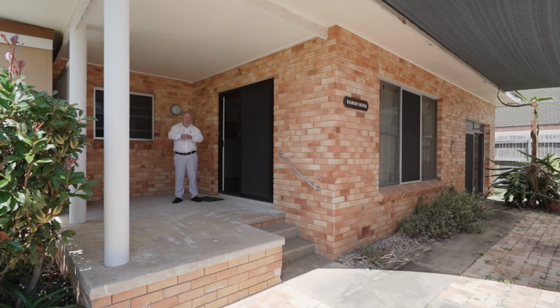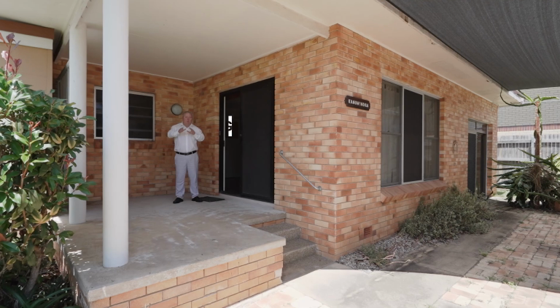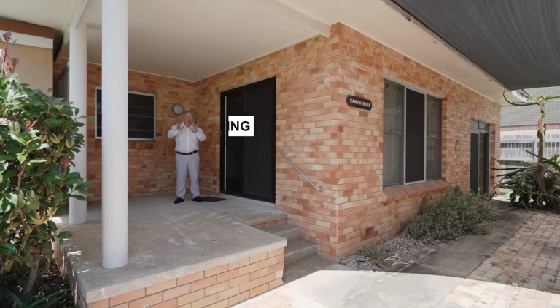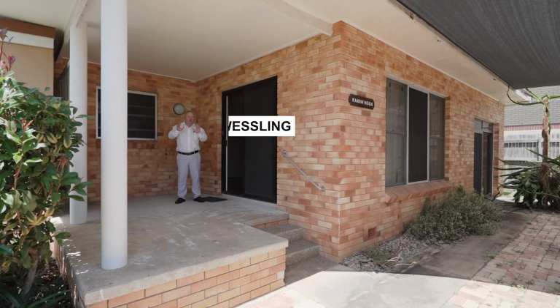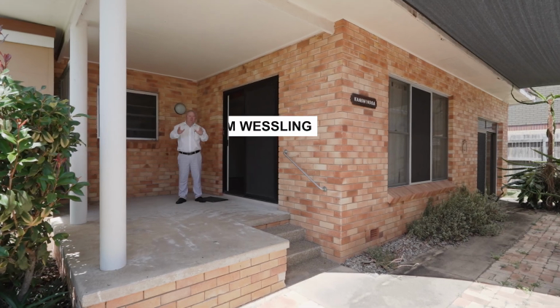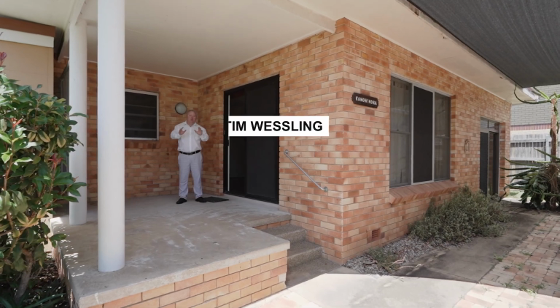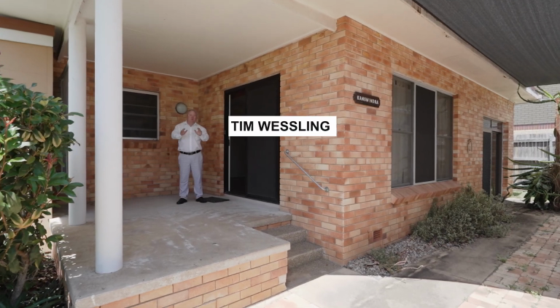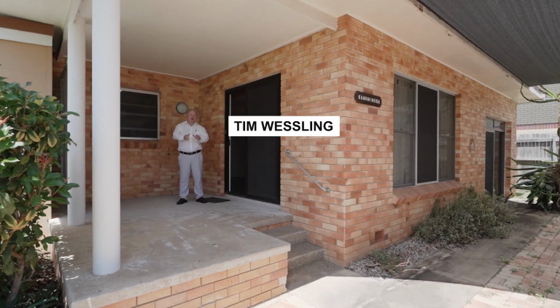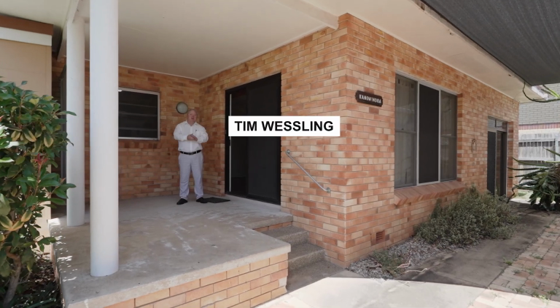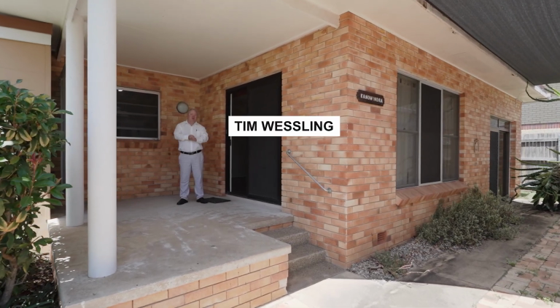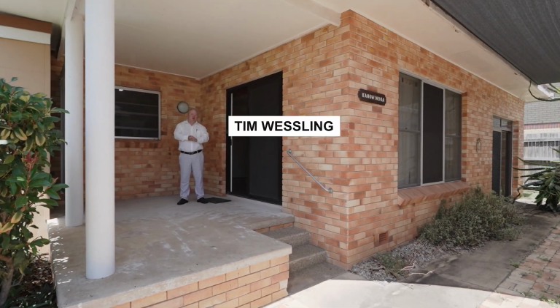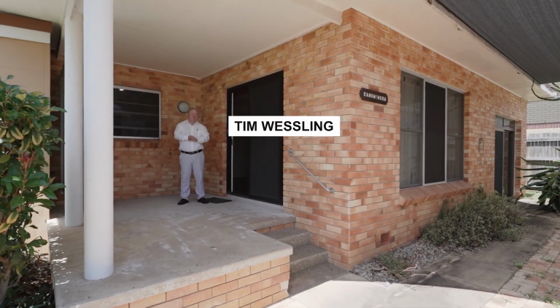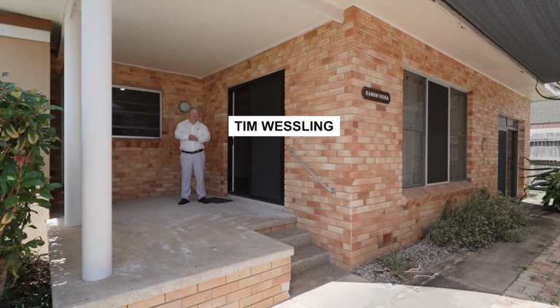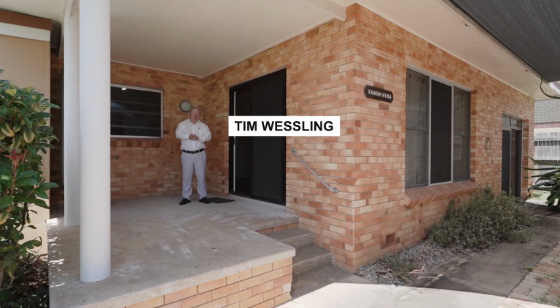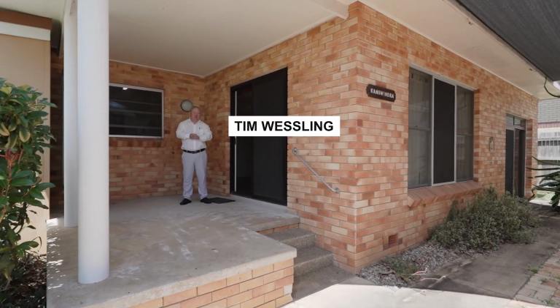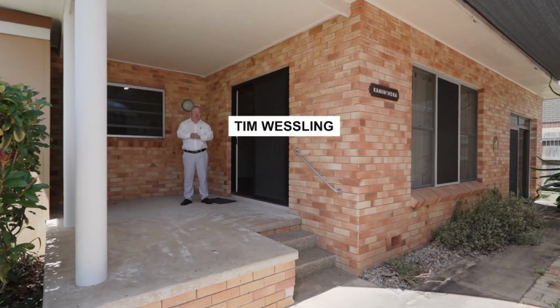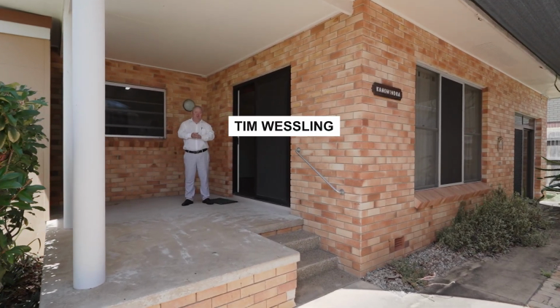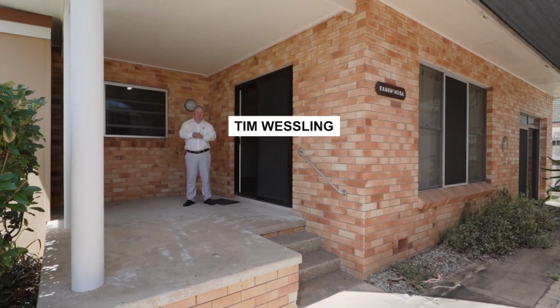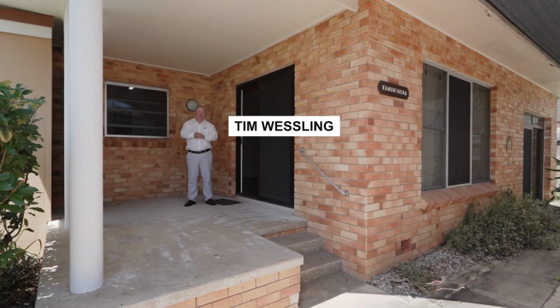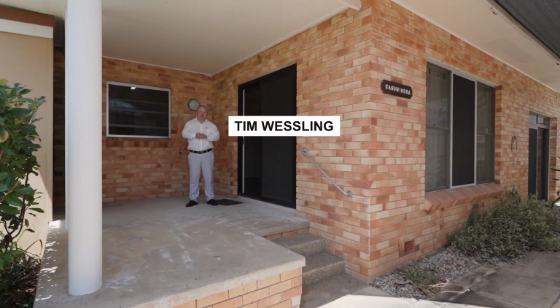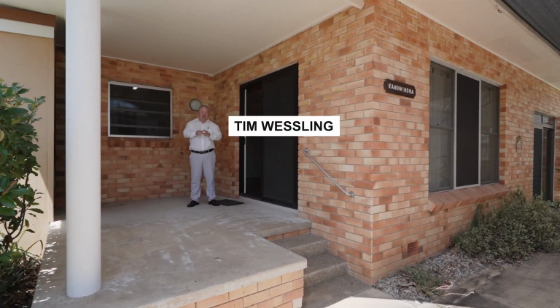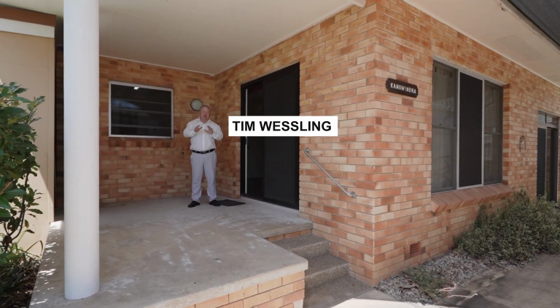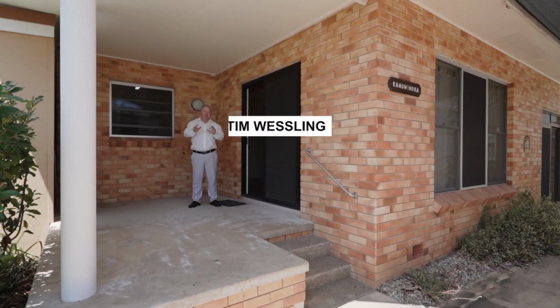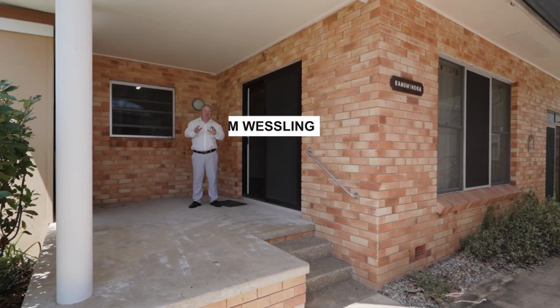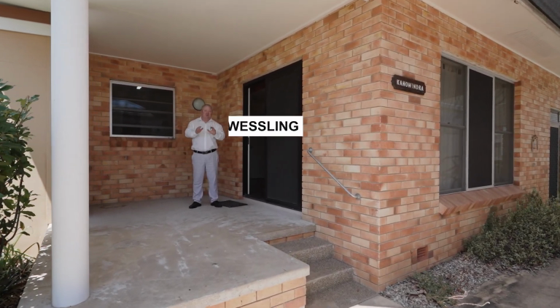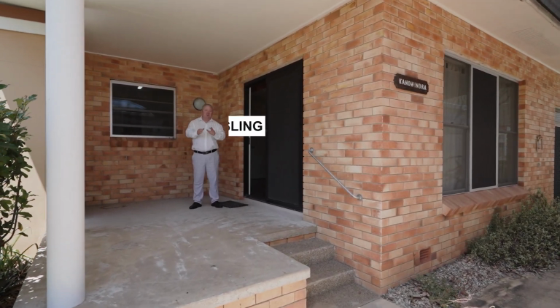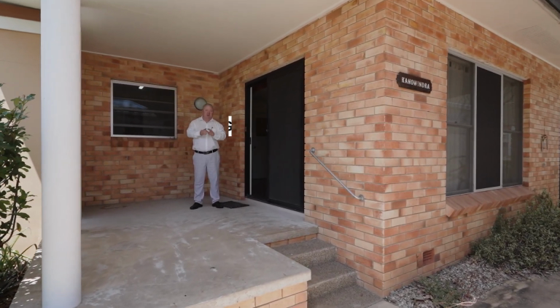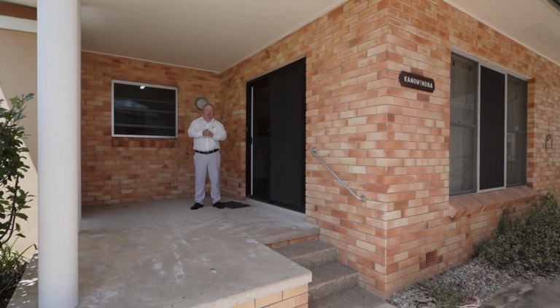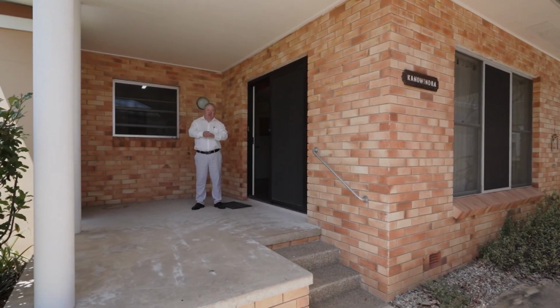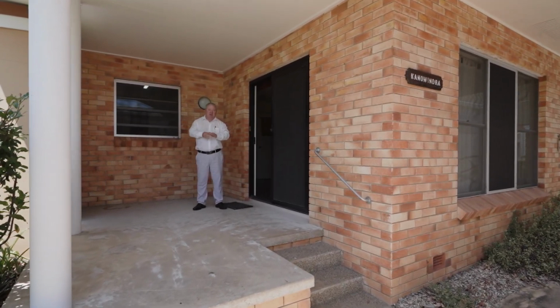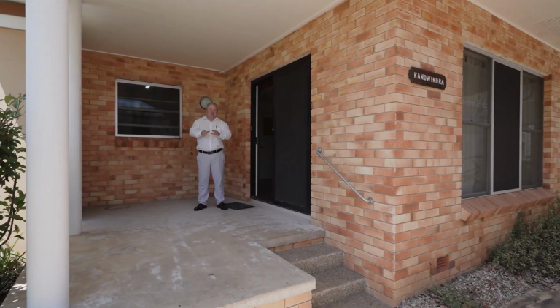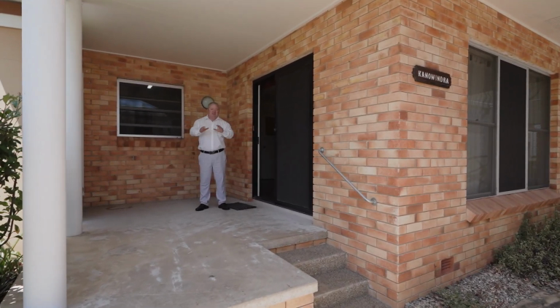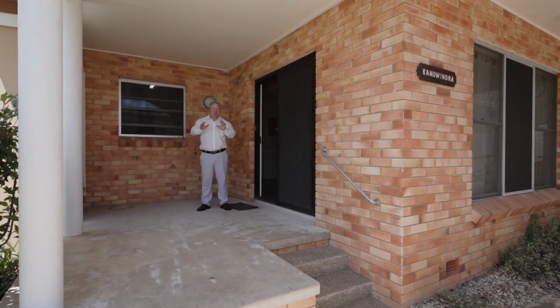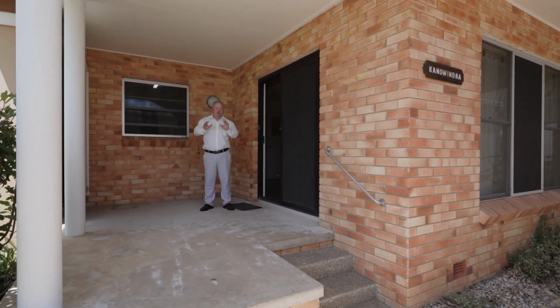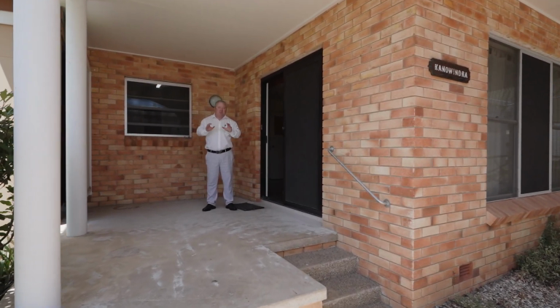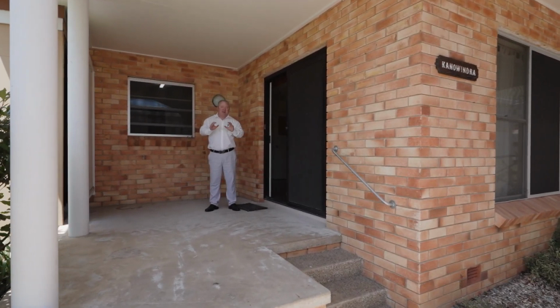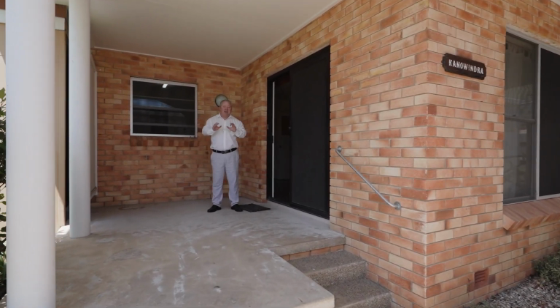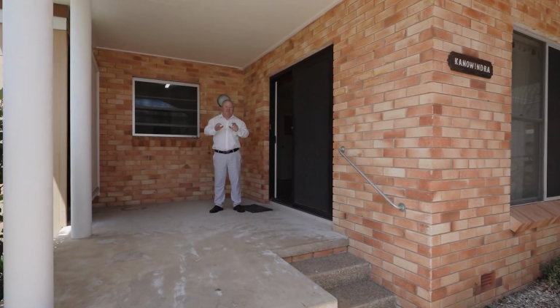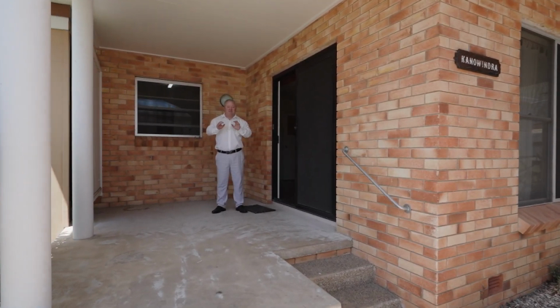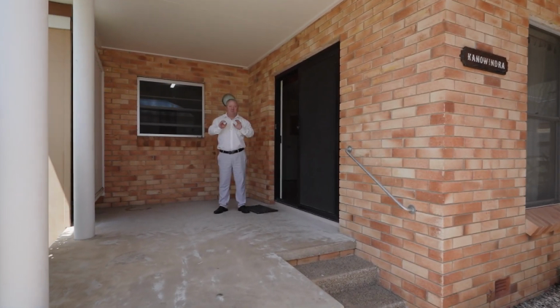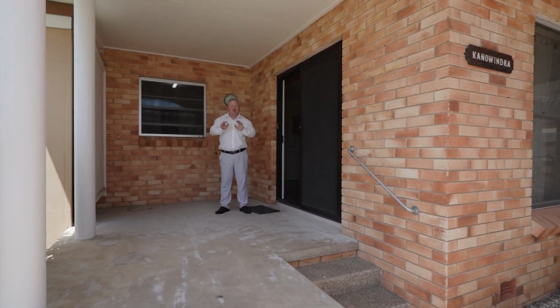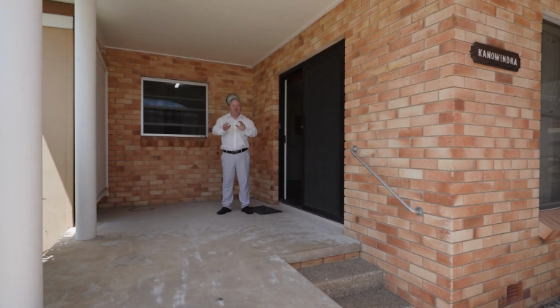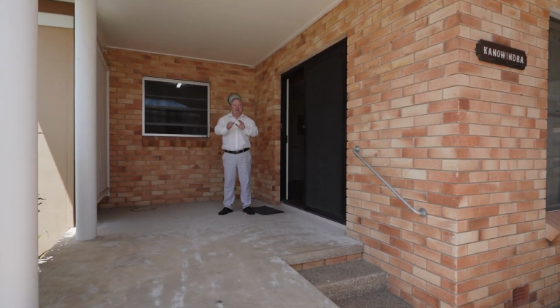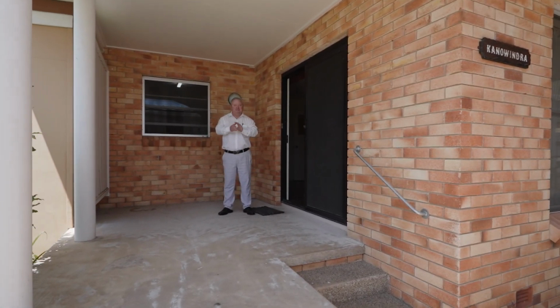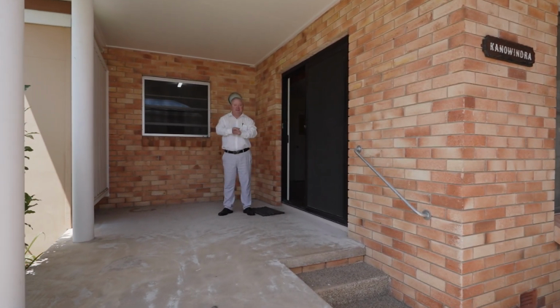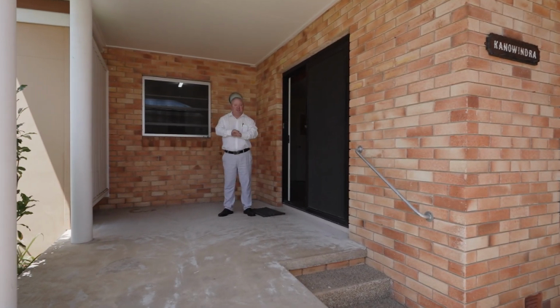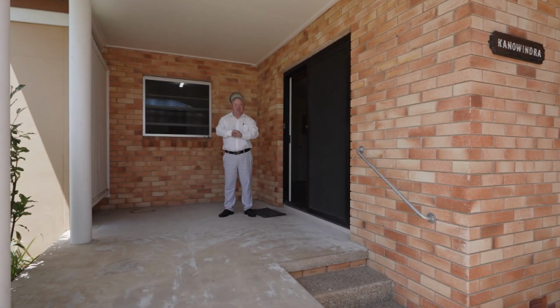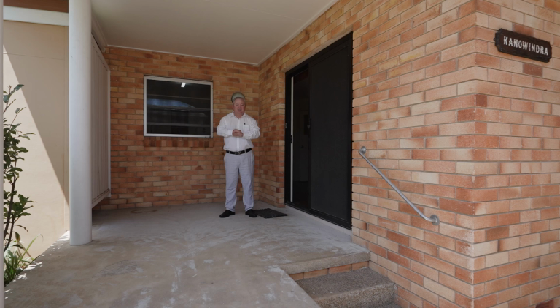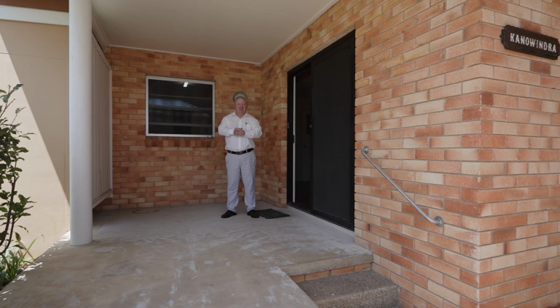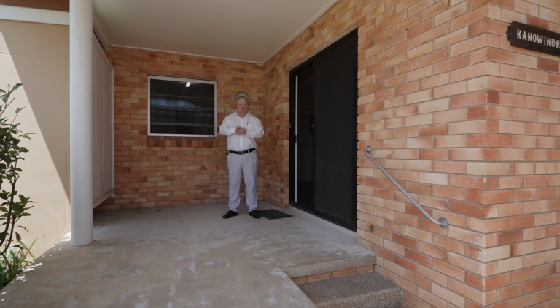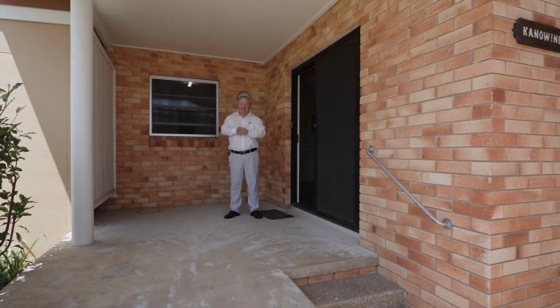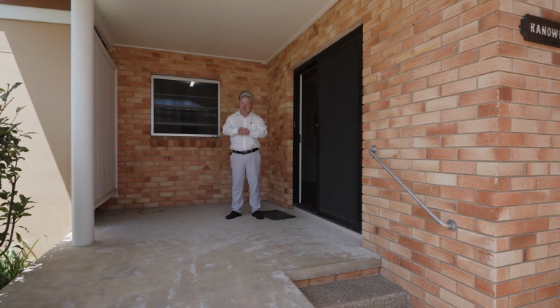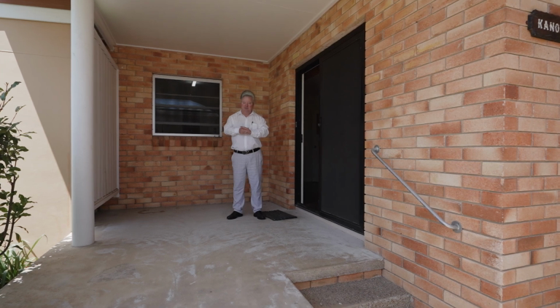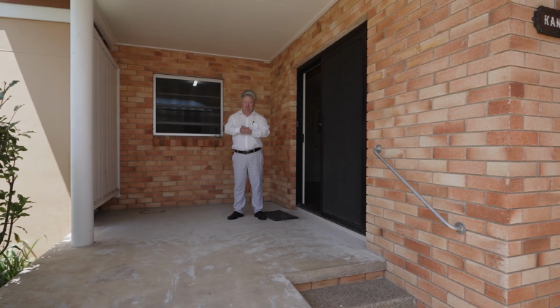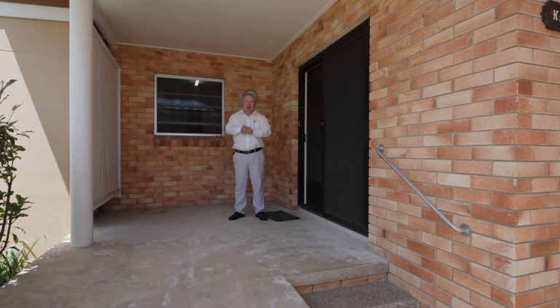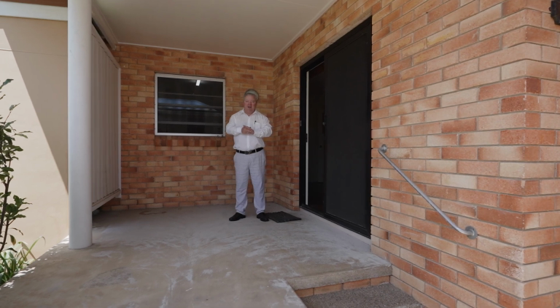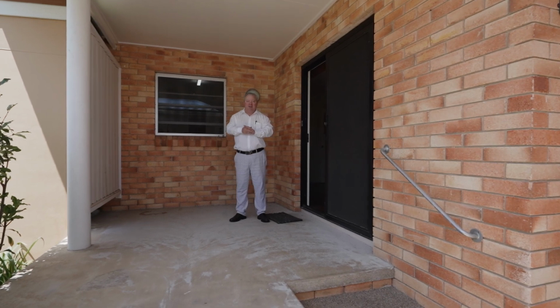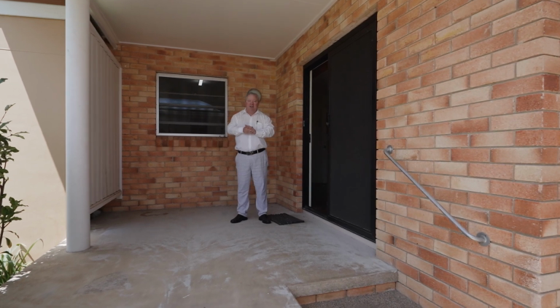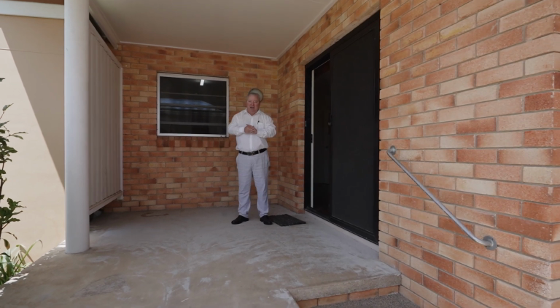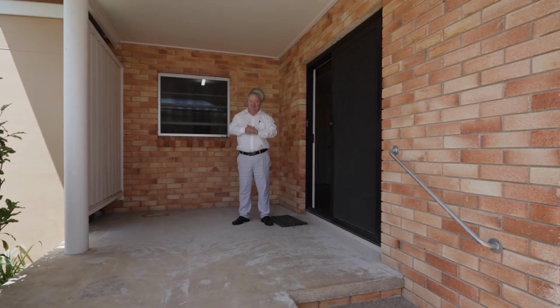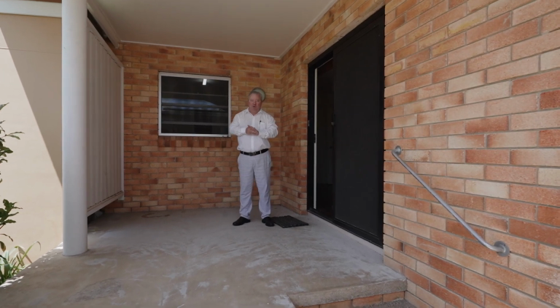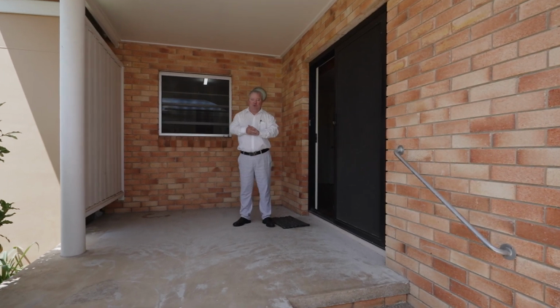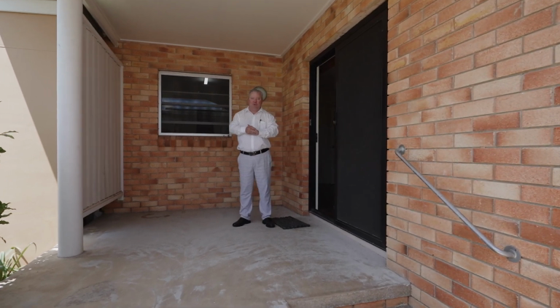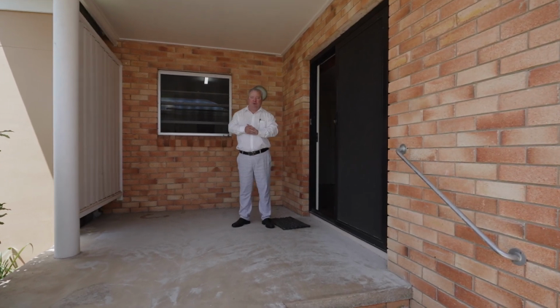Welcome to 109 Freshwater Street here in Torquay. This property has some great features. The team's around, have a look through.